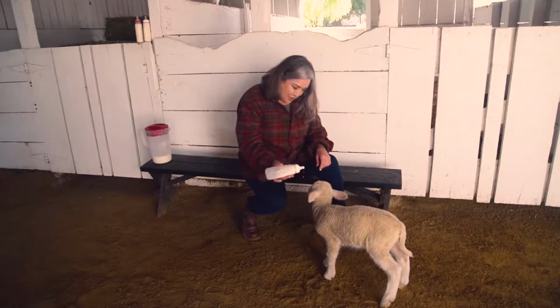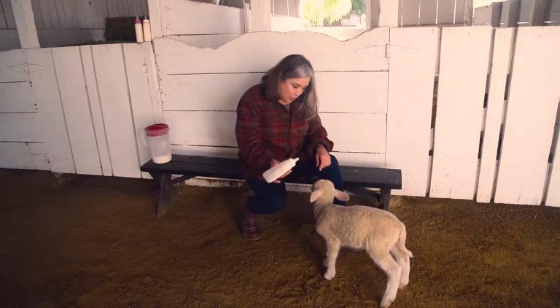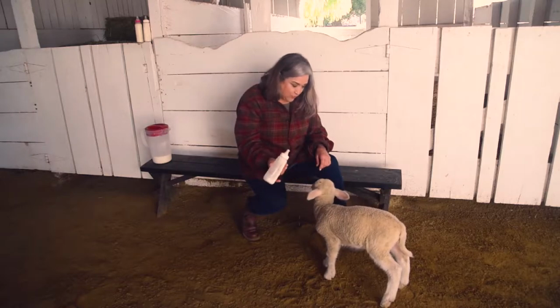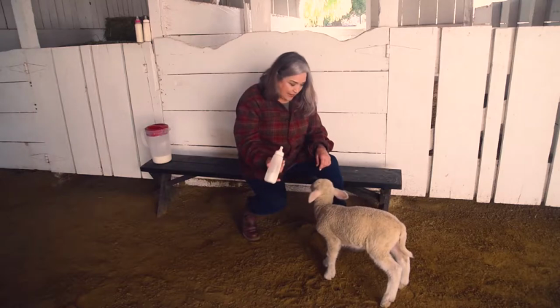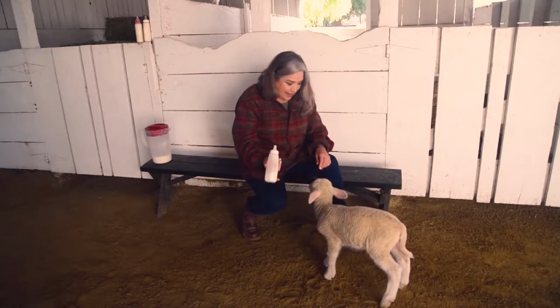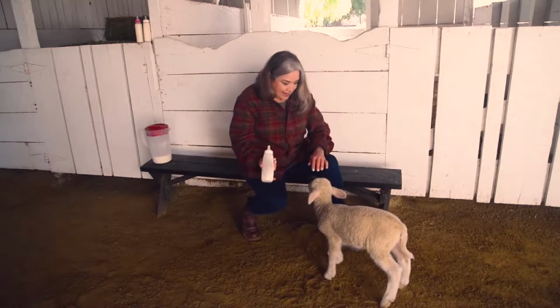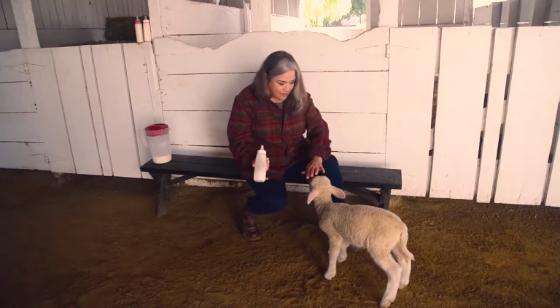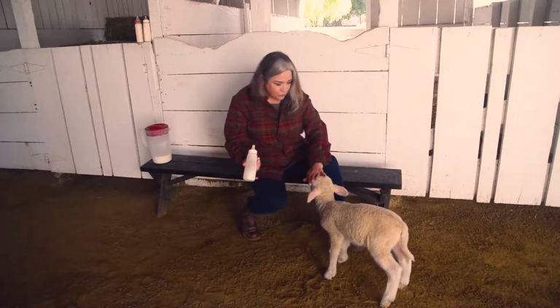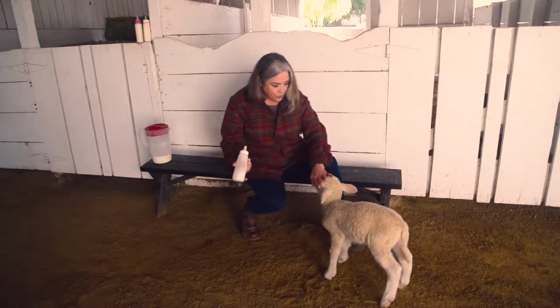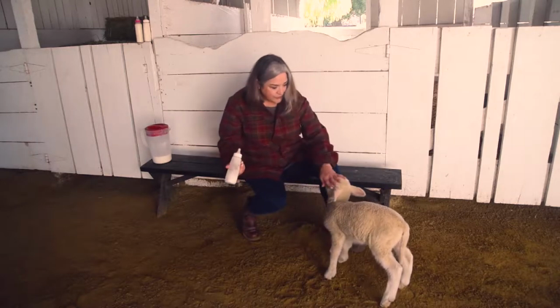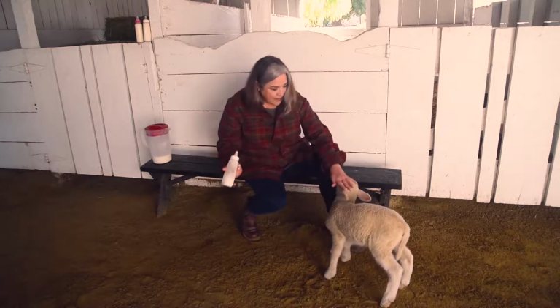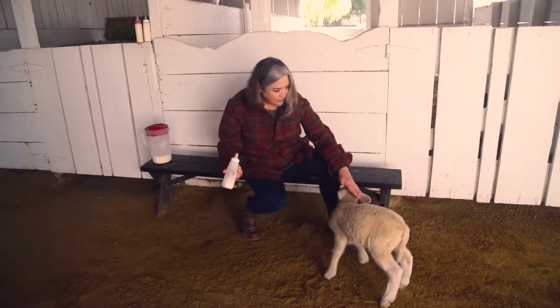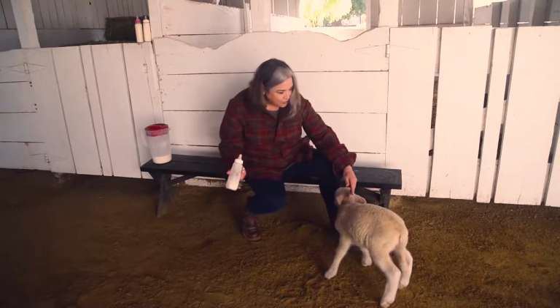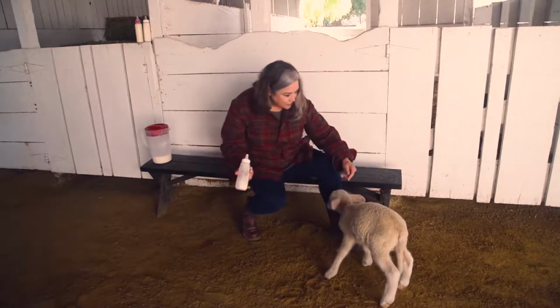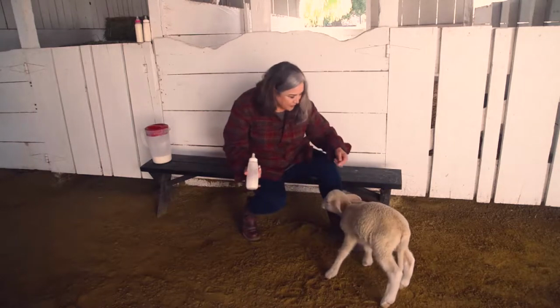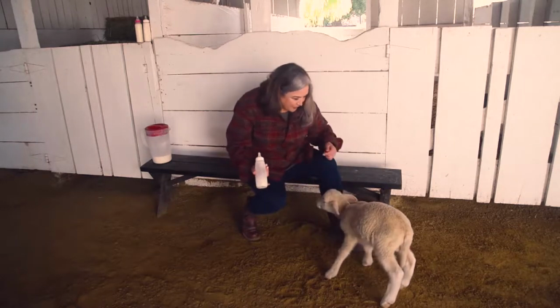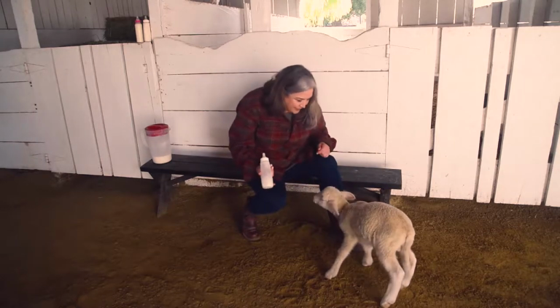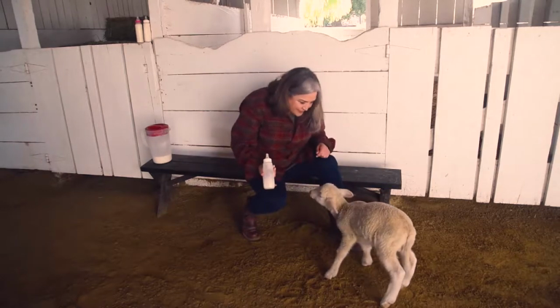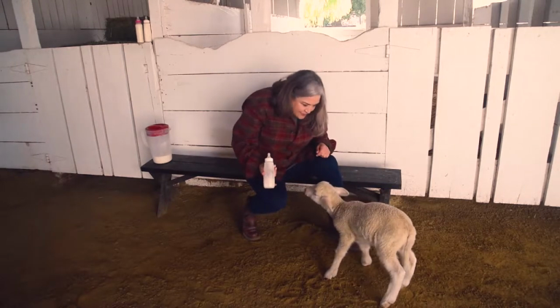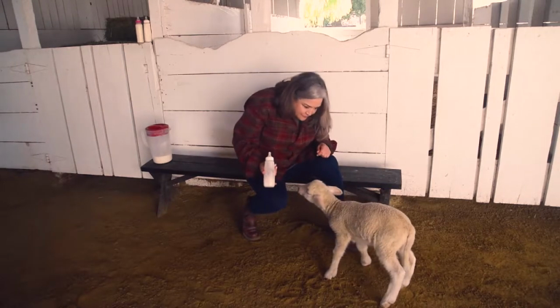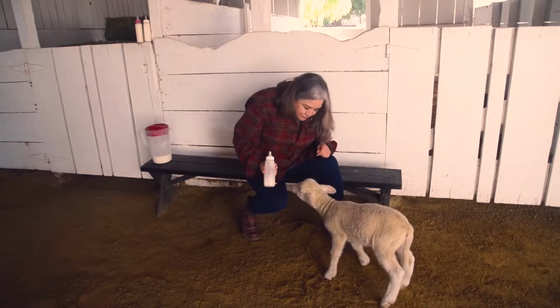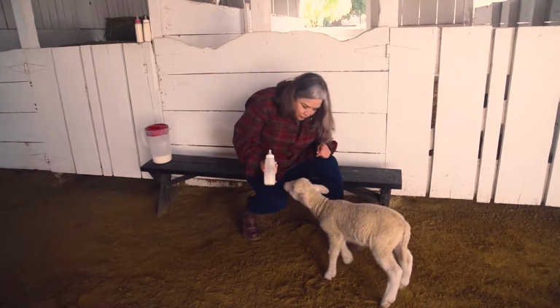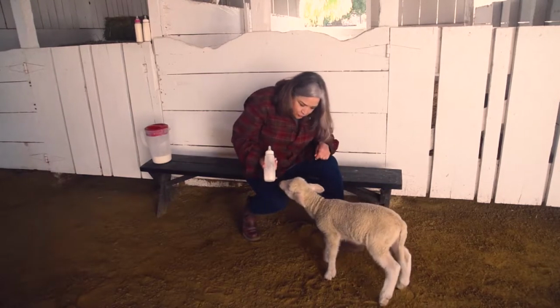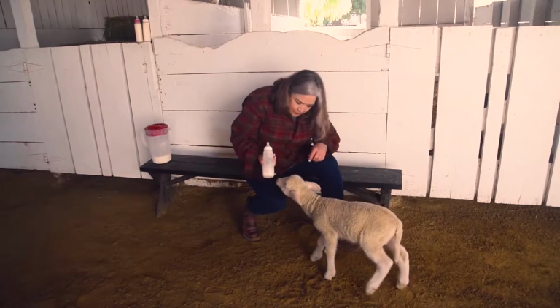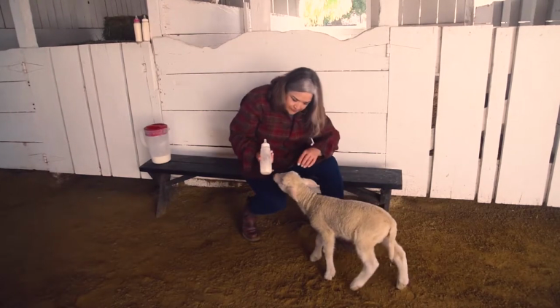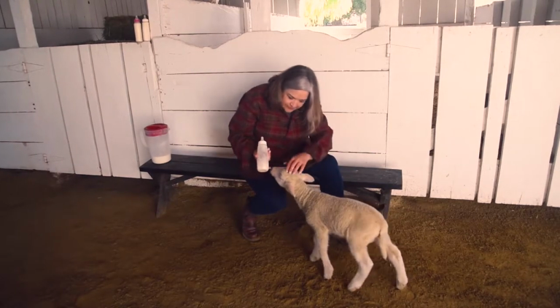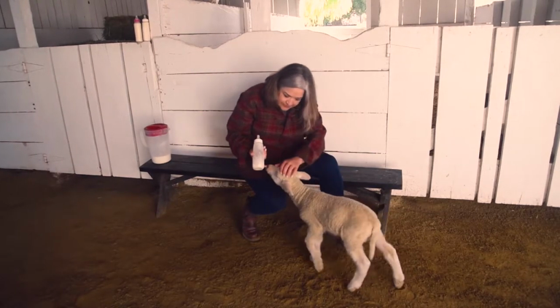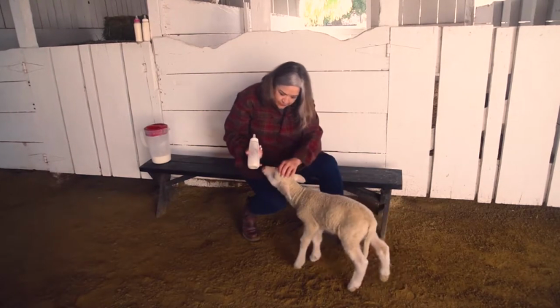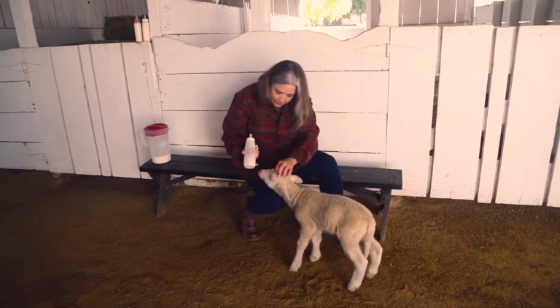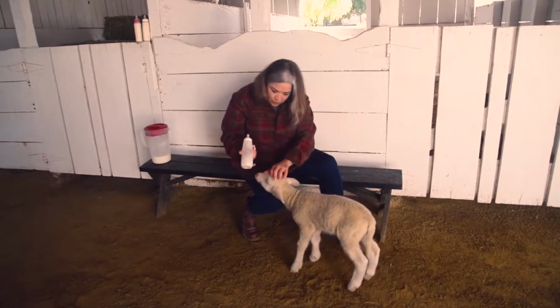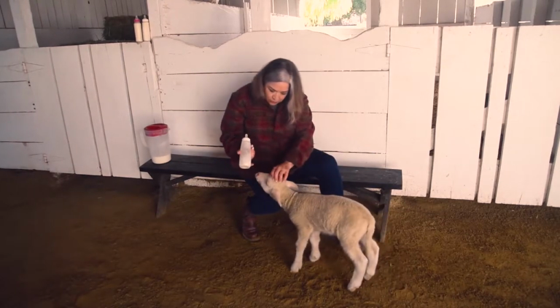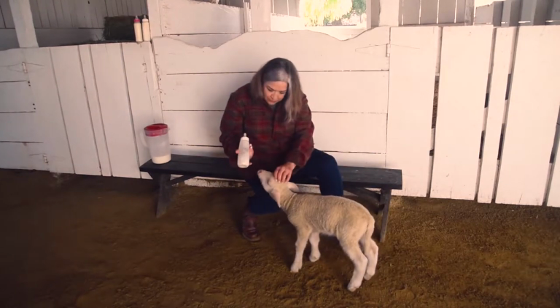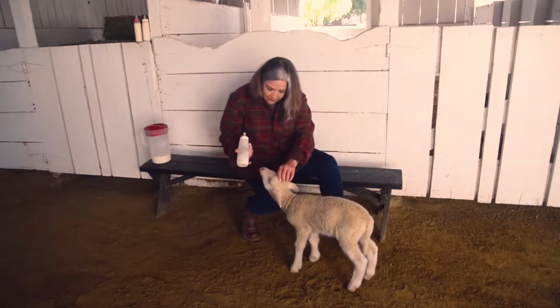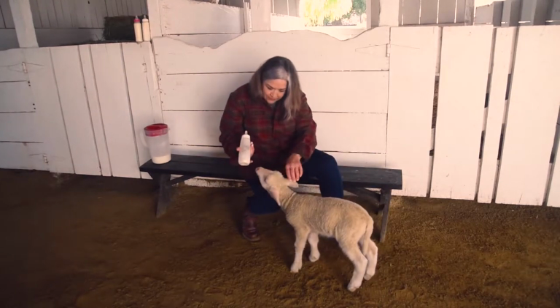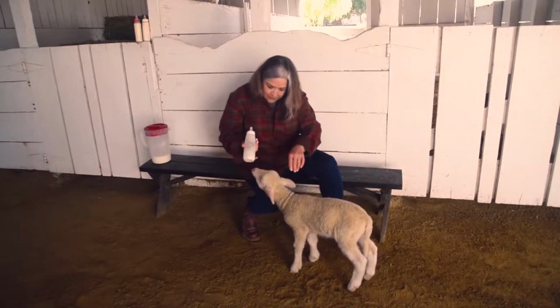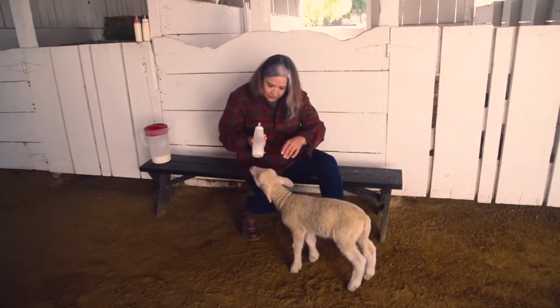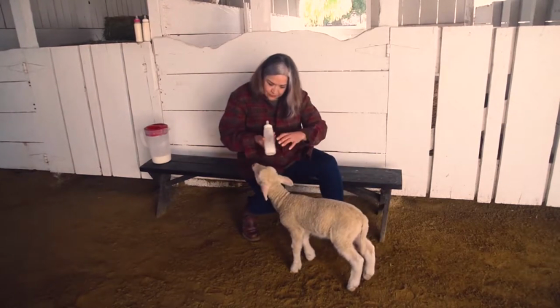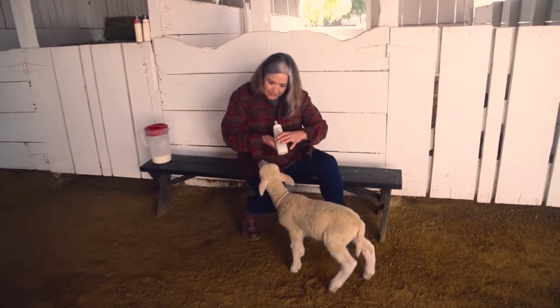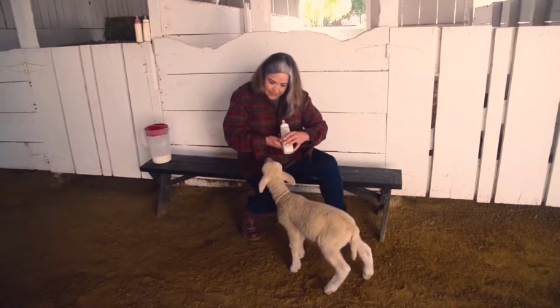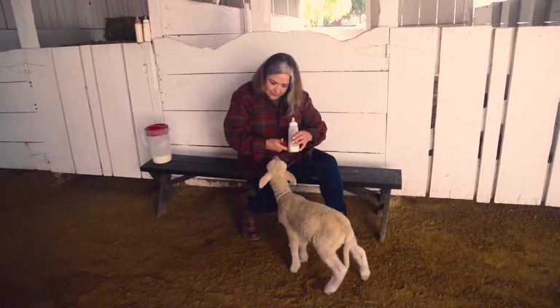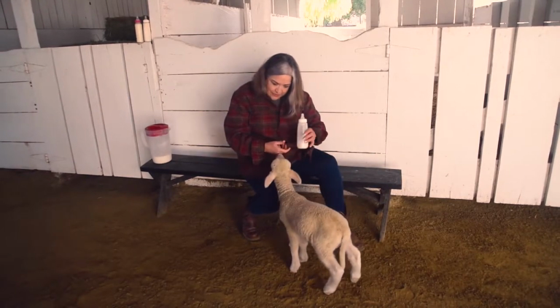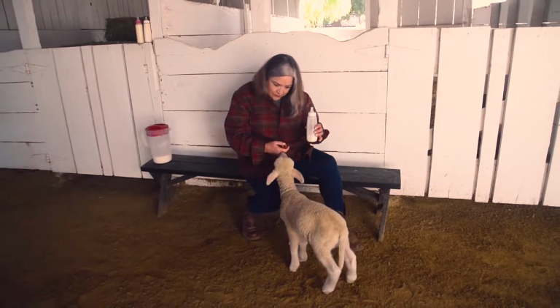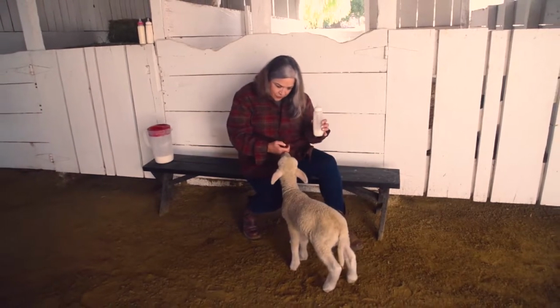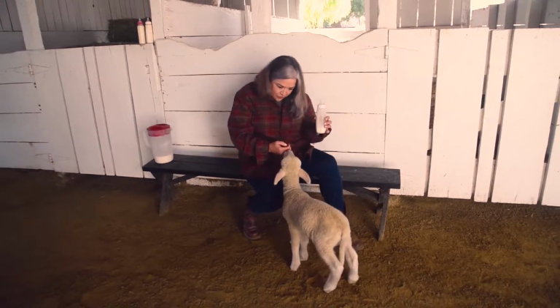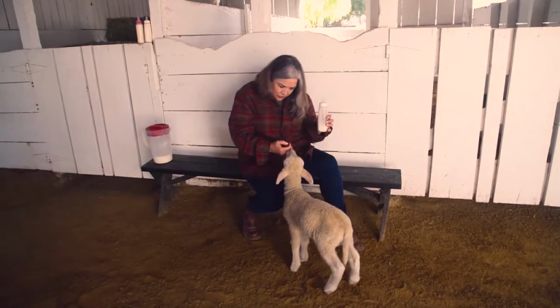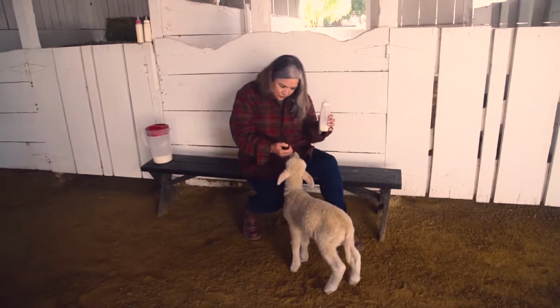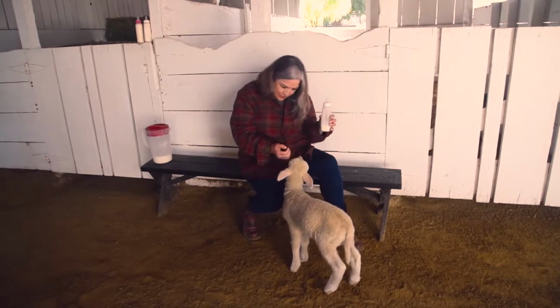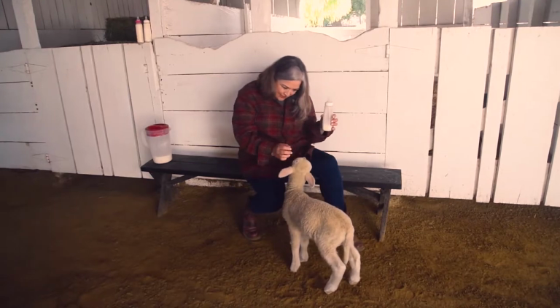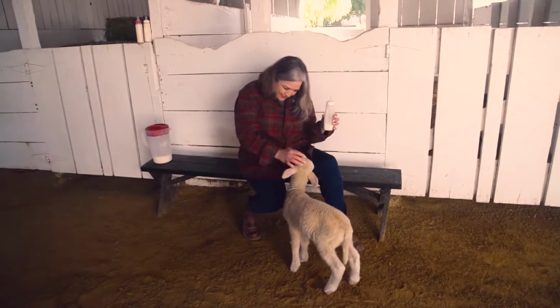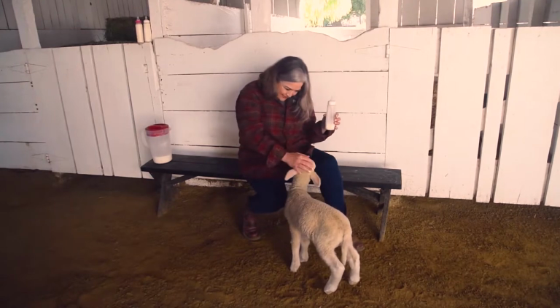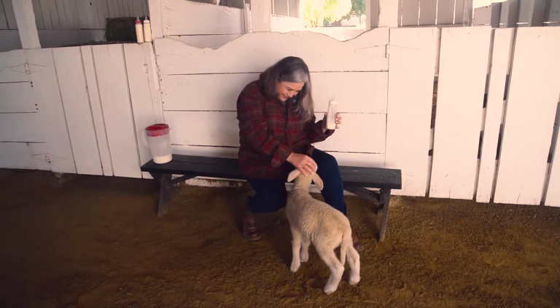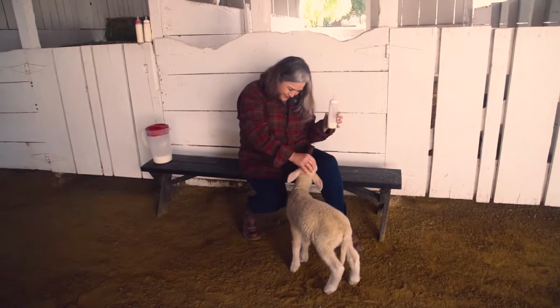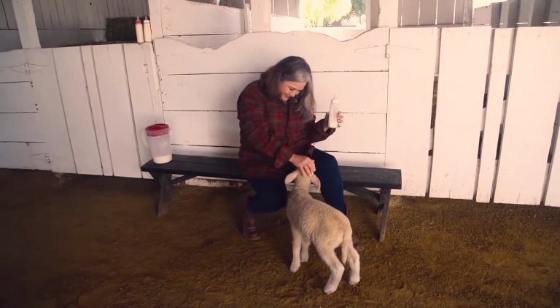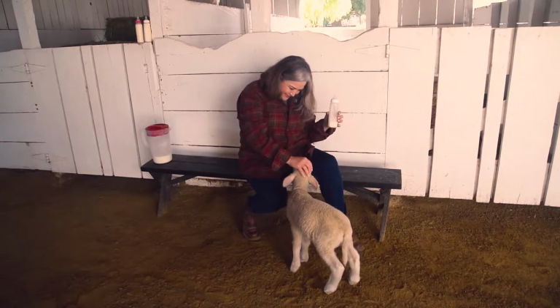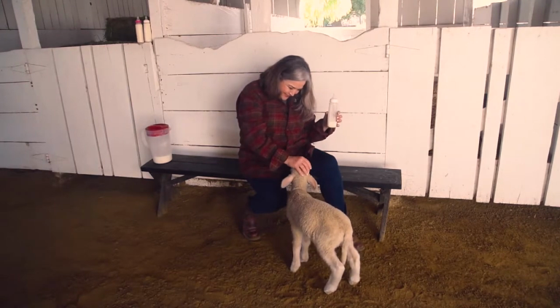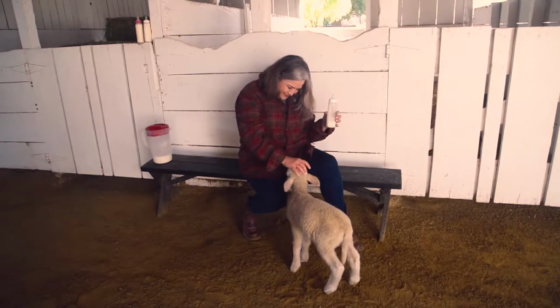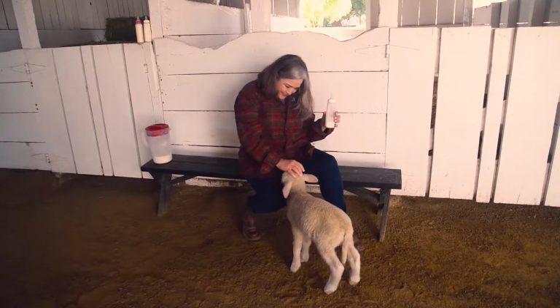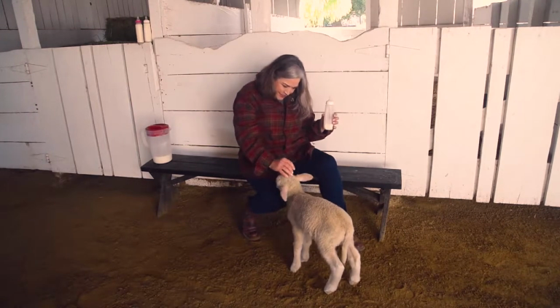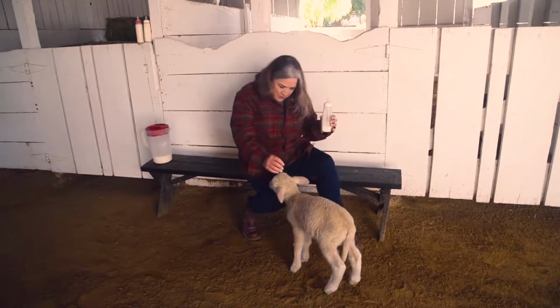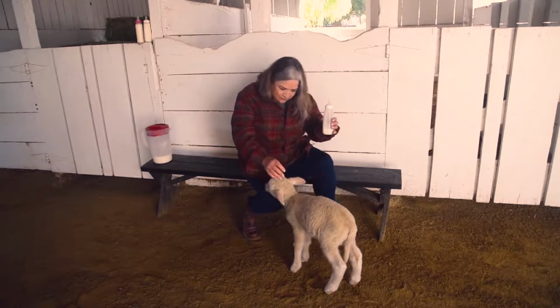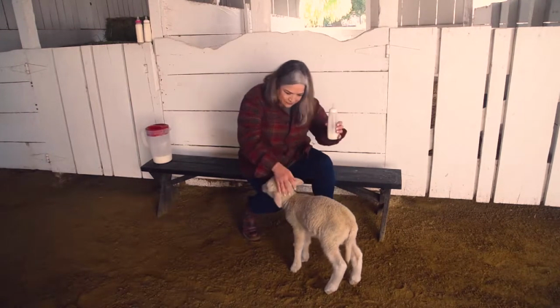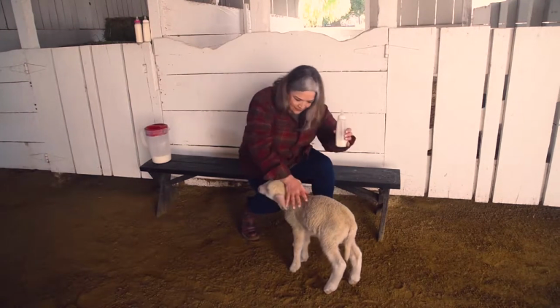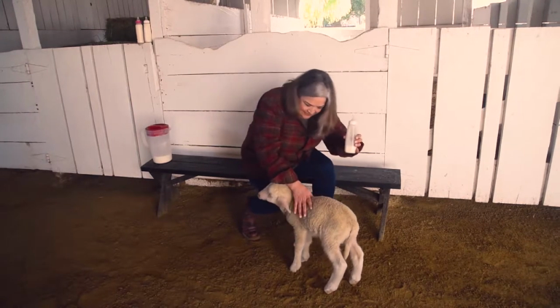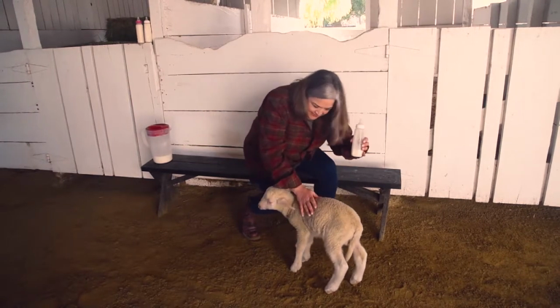Well, now that your belly is full, what do you say we go look at the other lambs in the nursery? Come on, Frances.